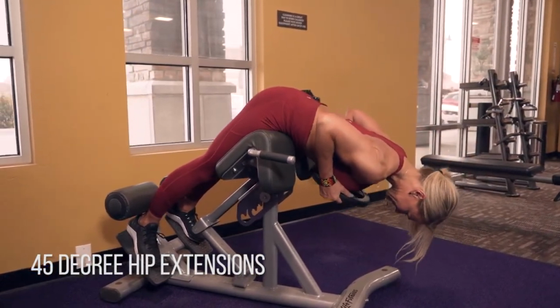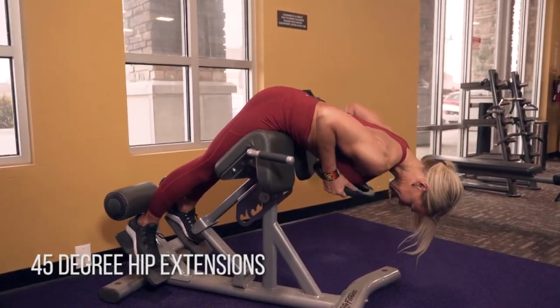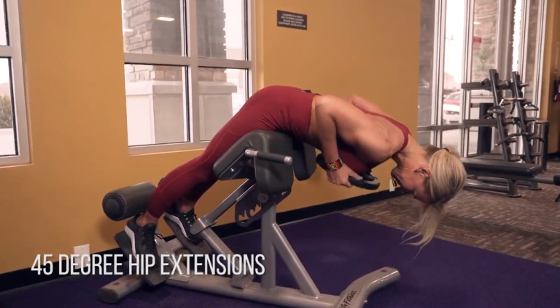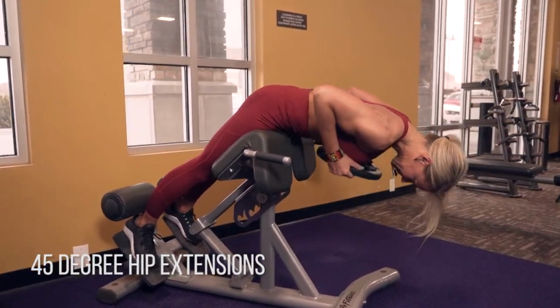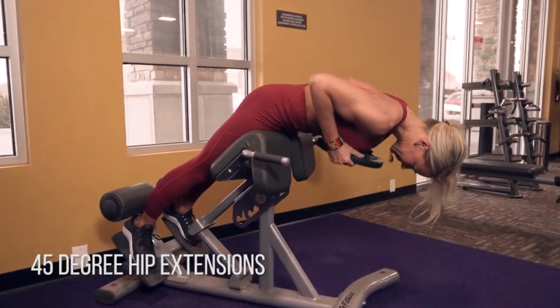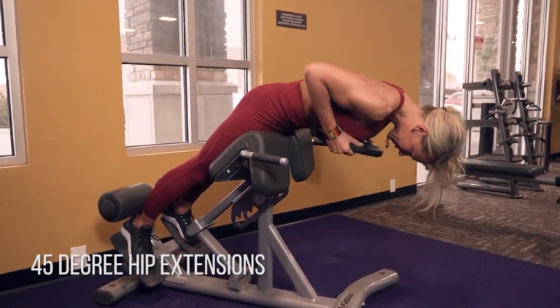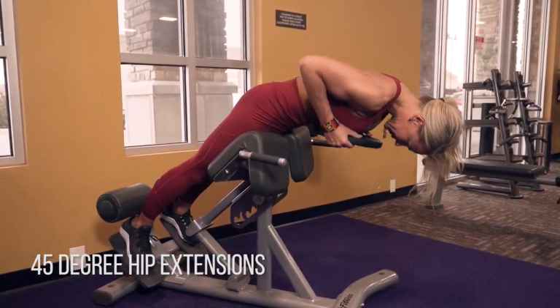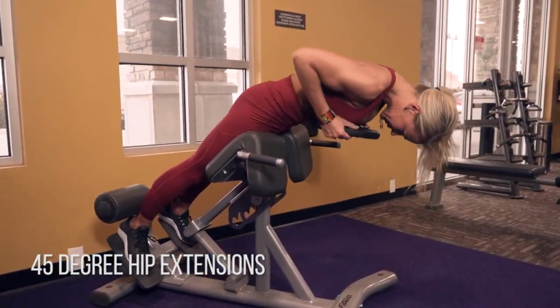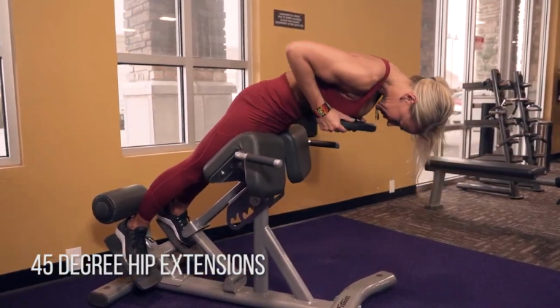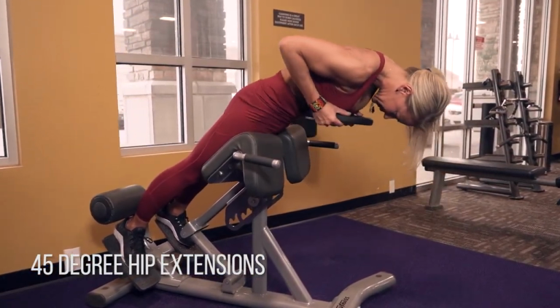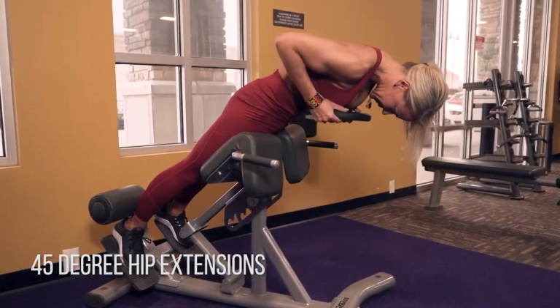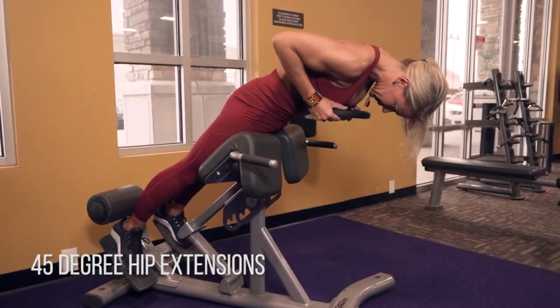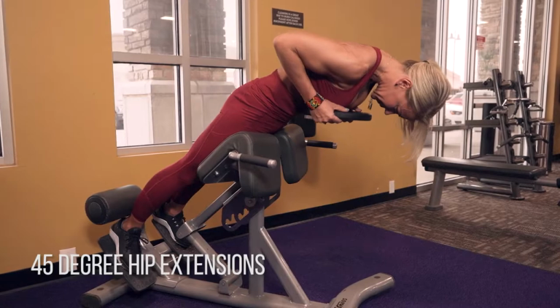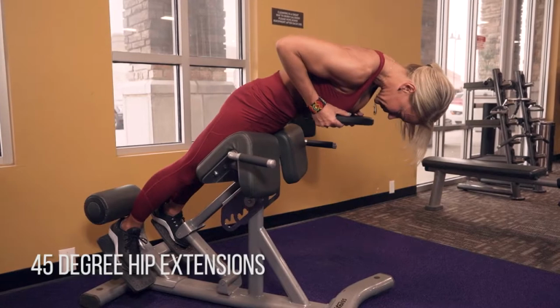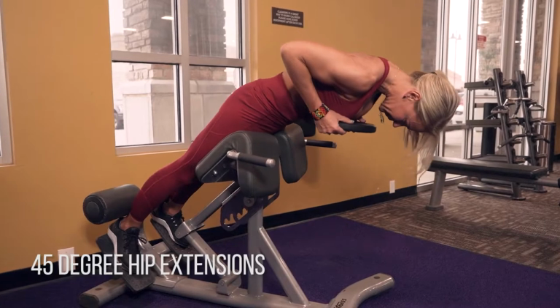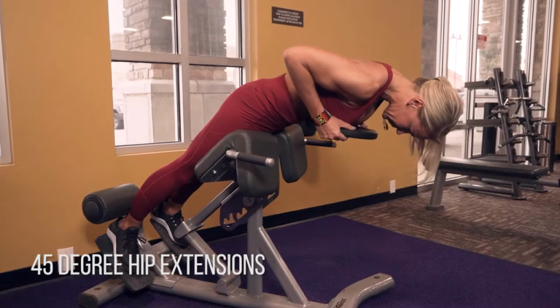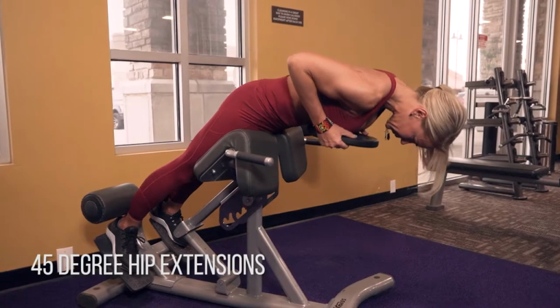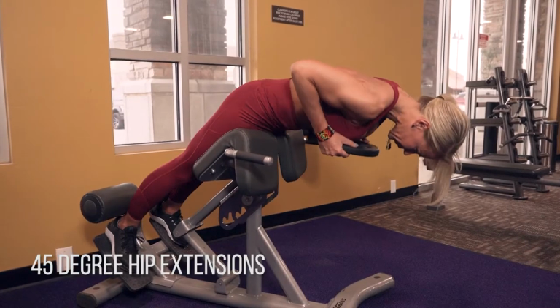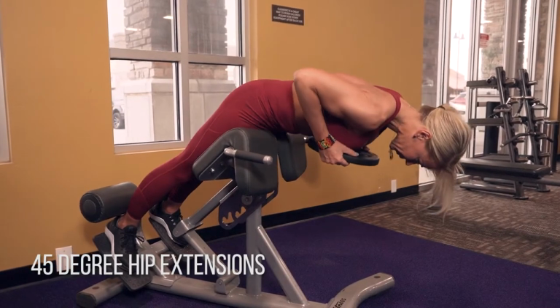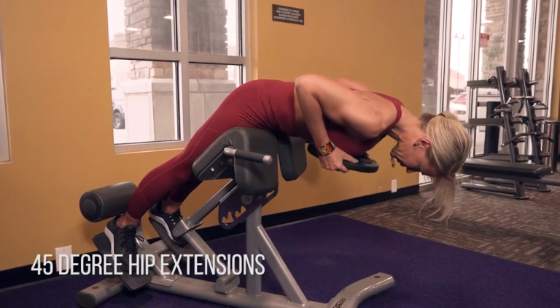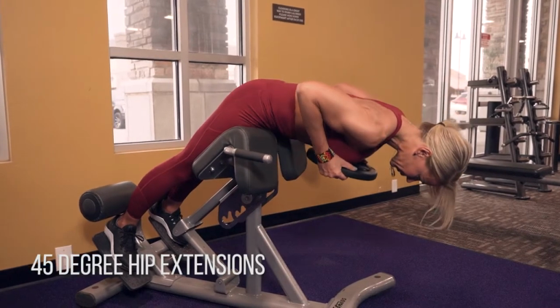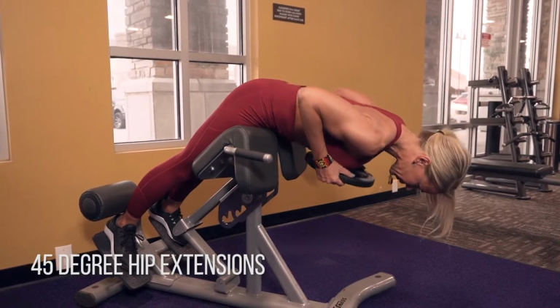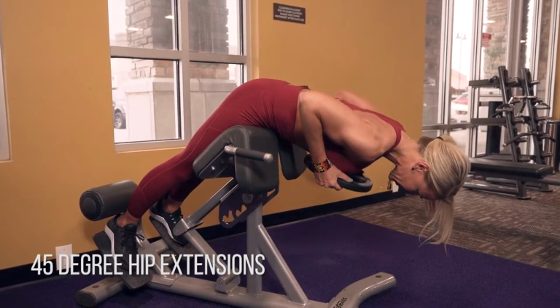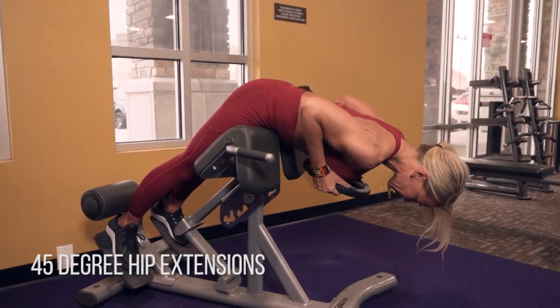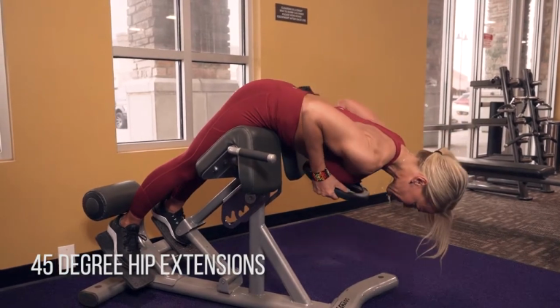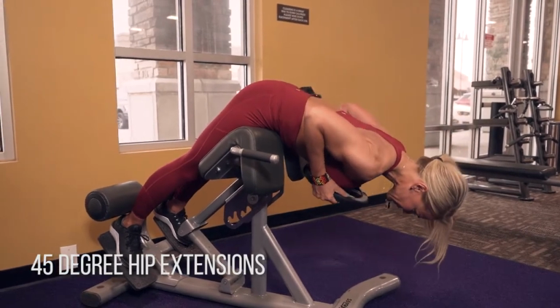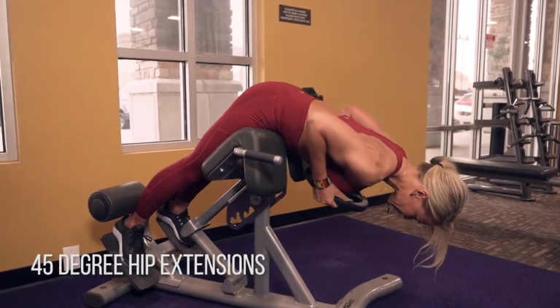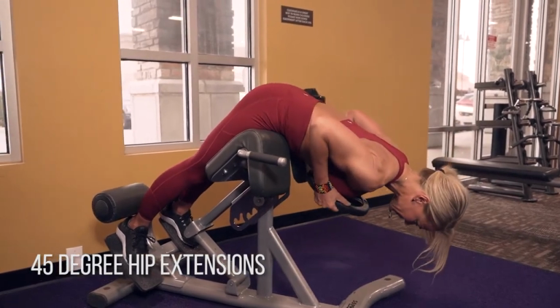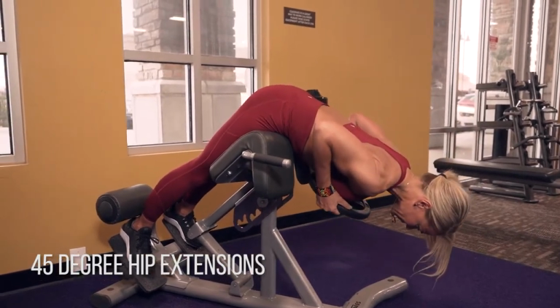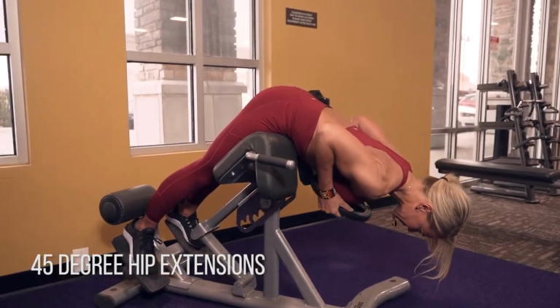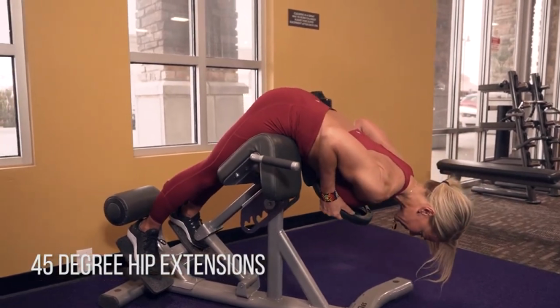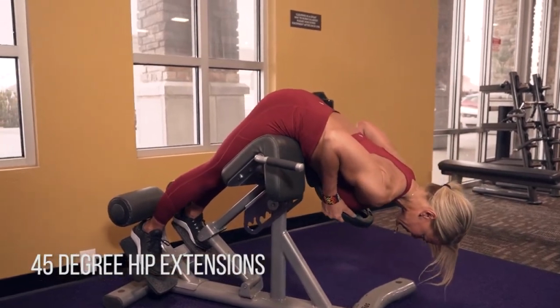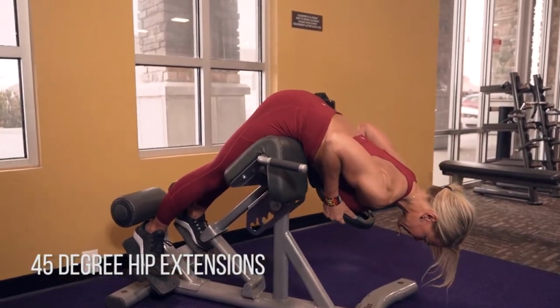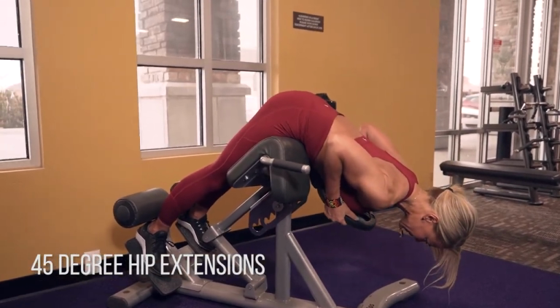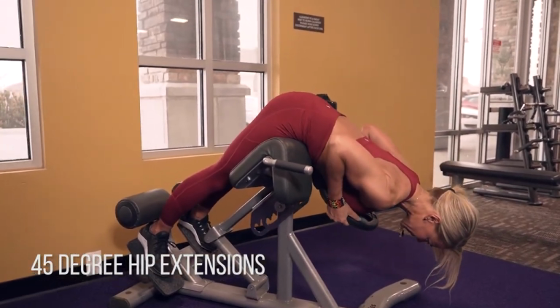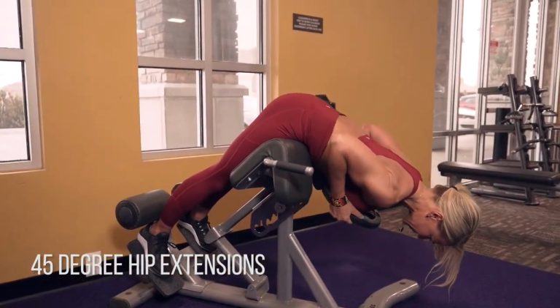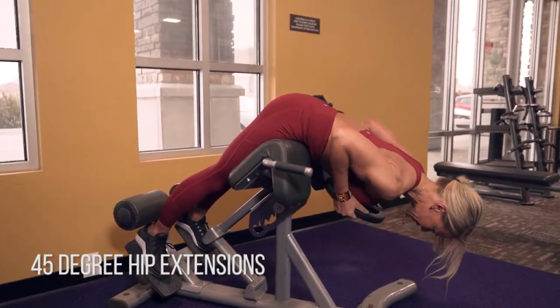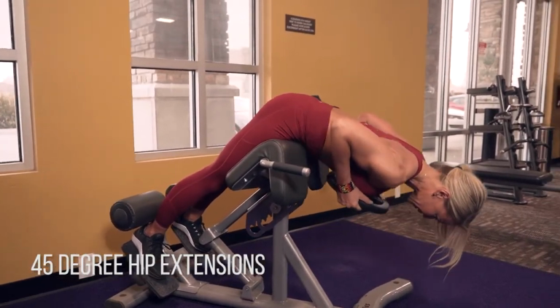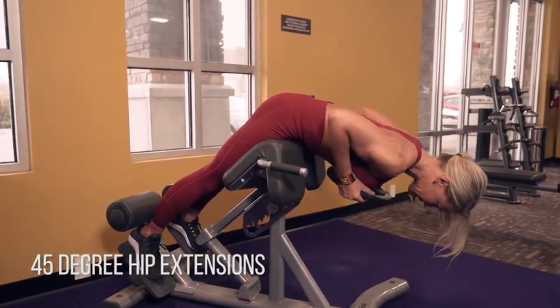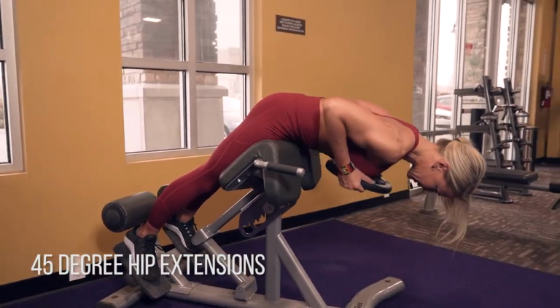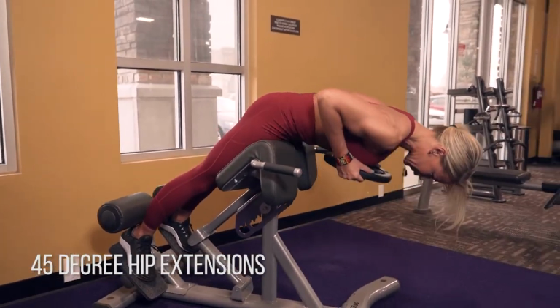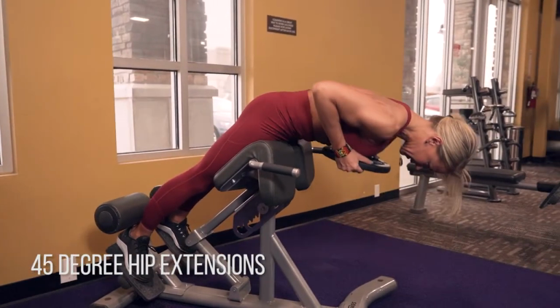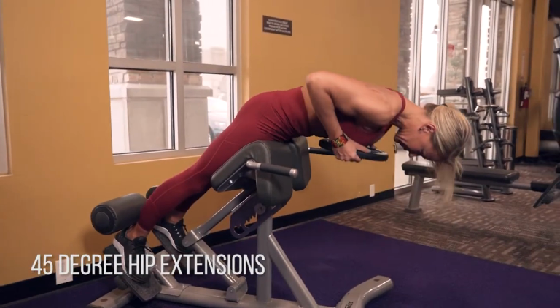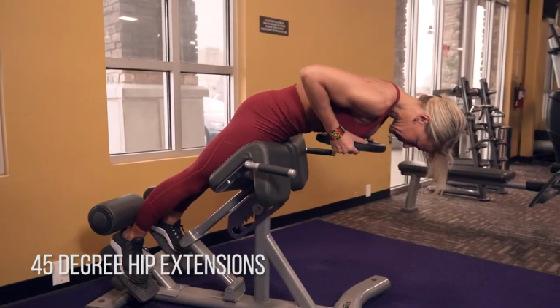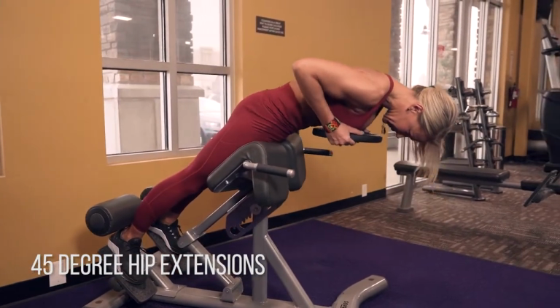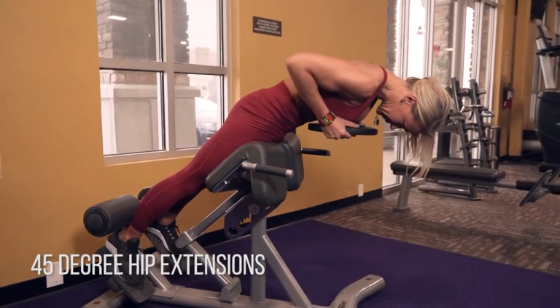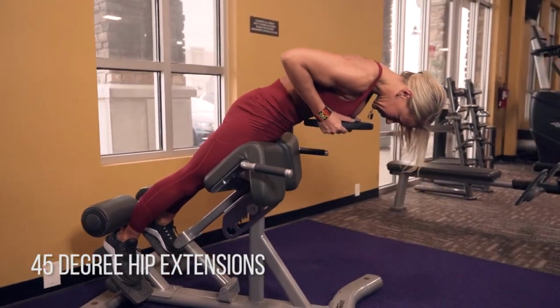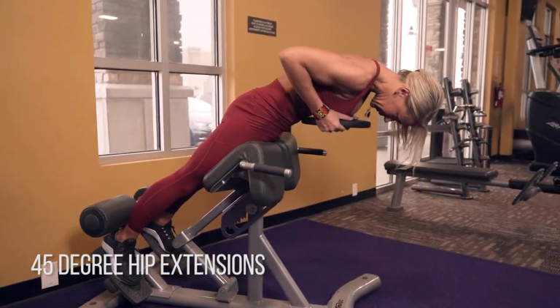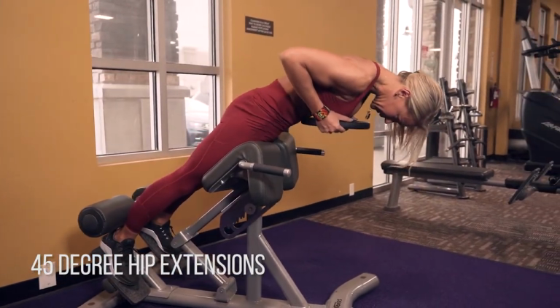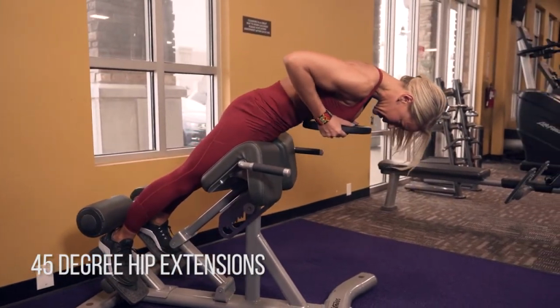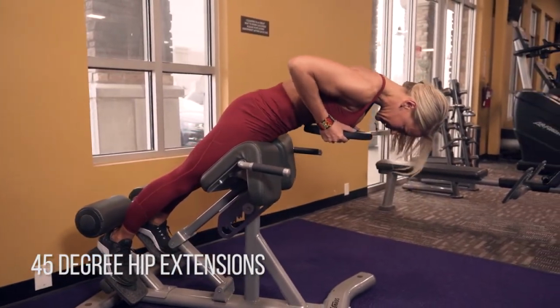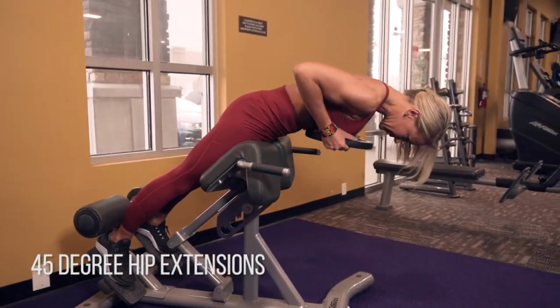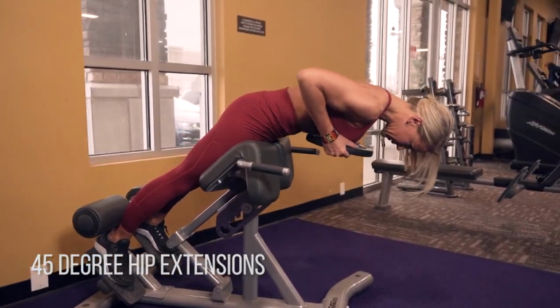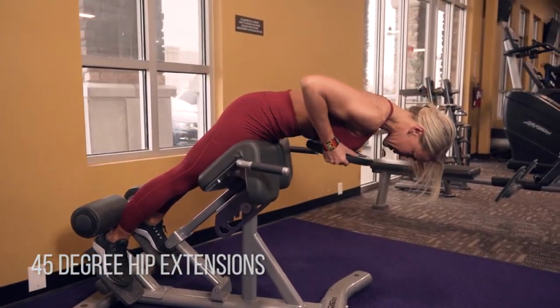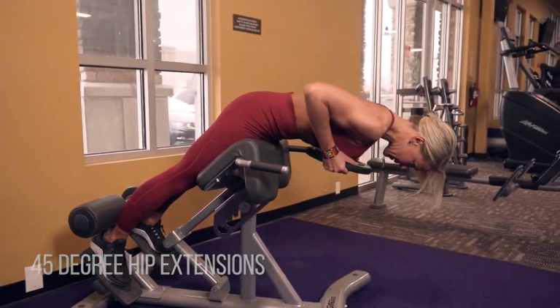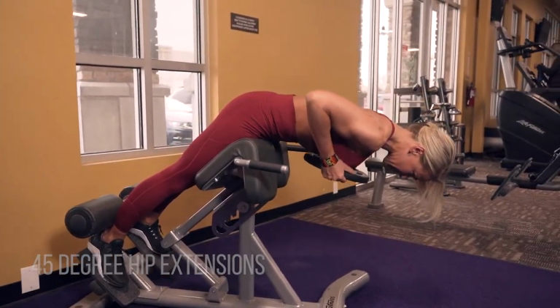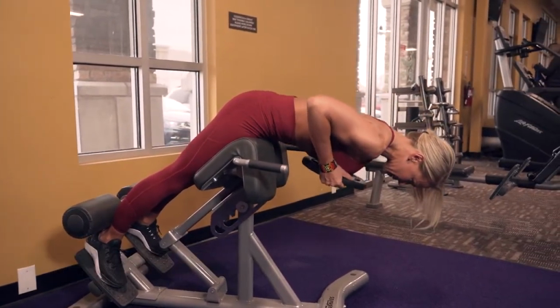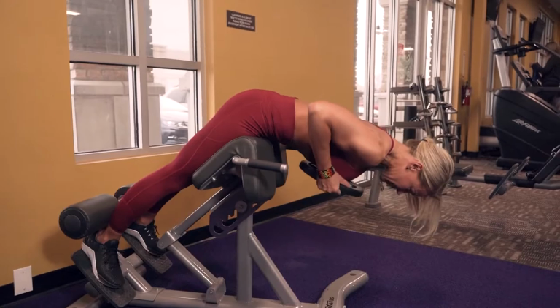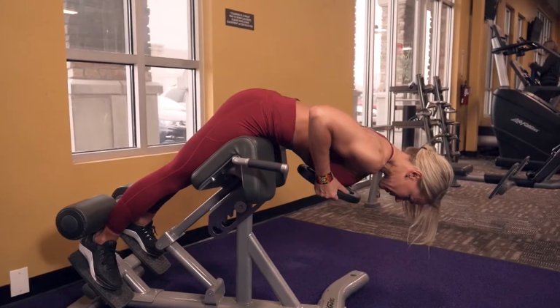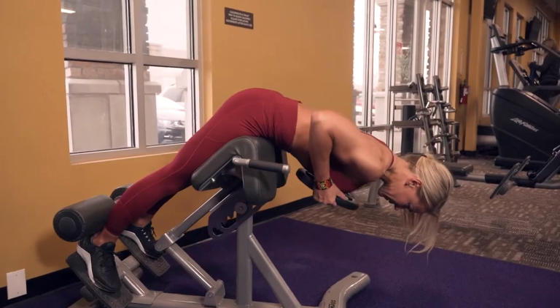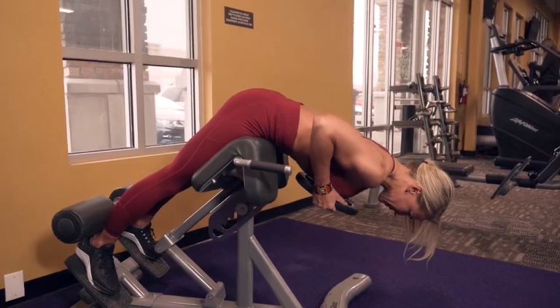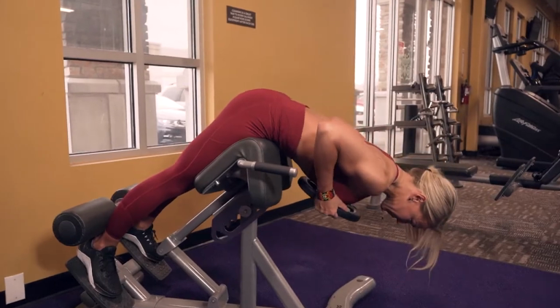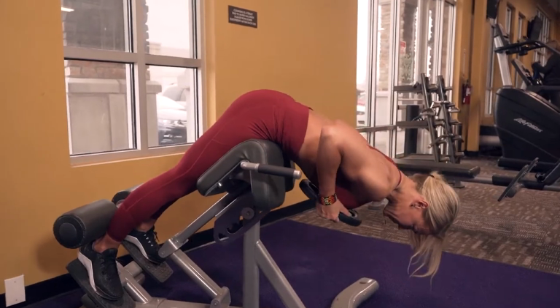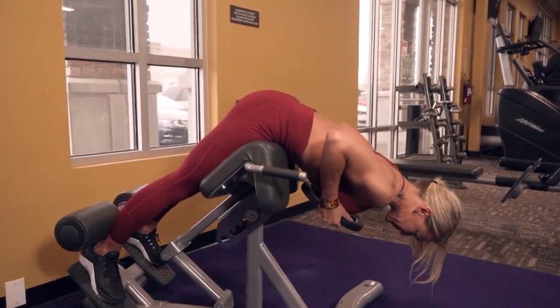So extend, stretch your spine out, squeeze your butt first. And the only reason you're coming up is because you're squeezing your glutes so hard.